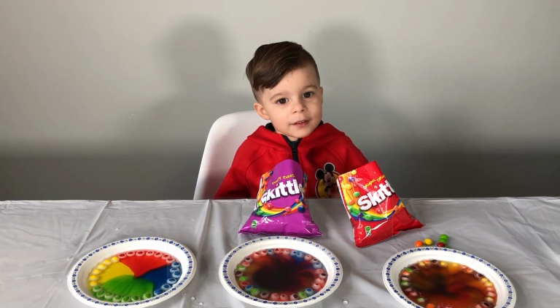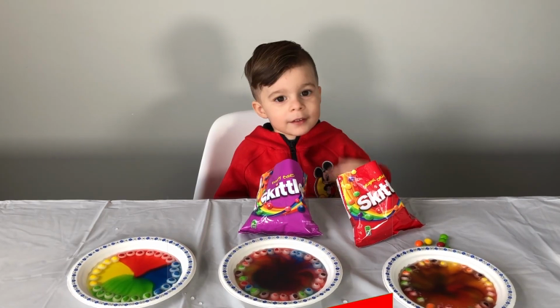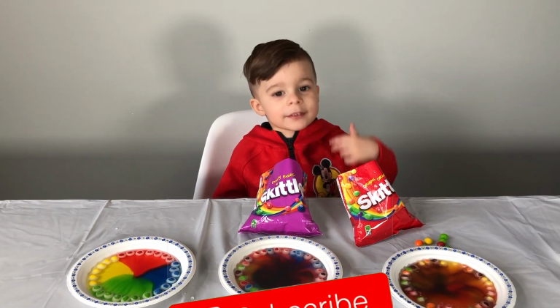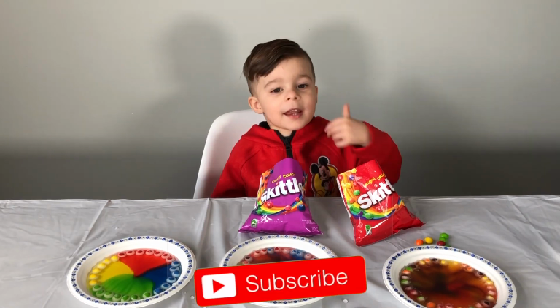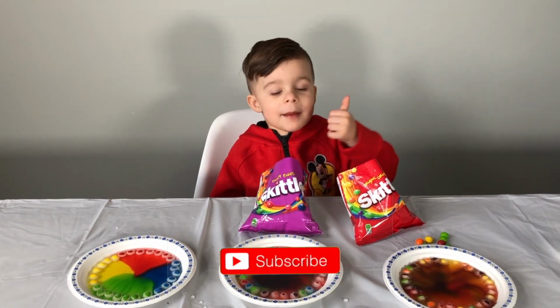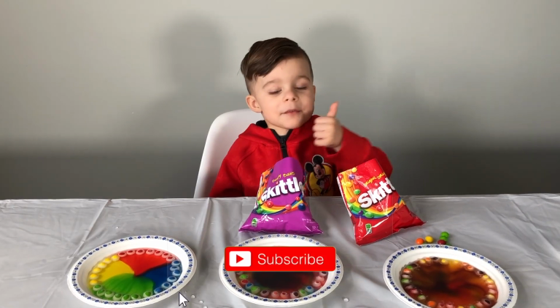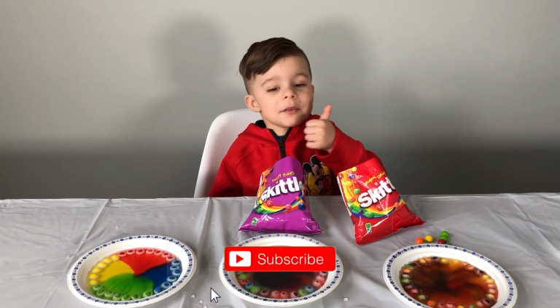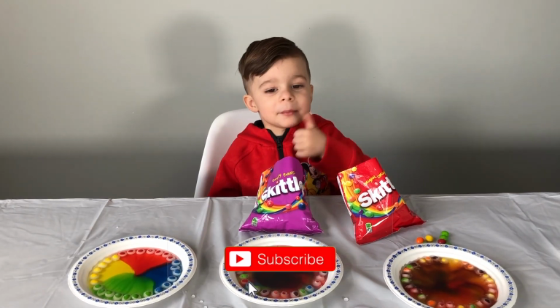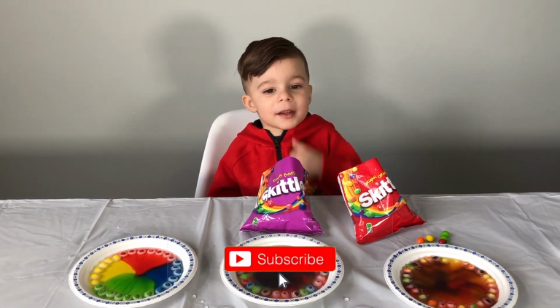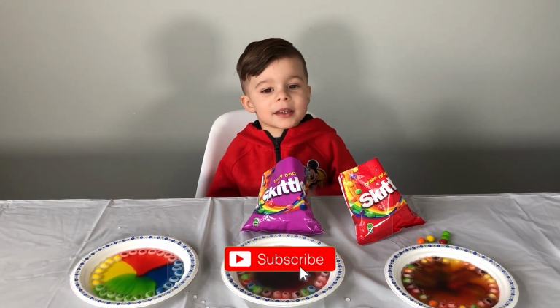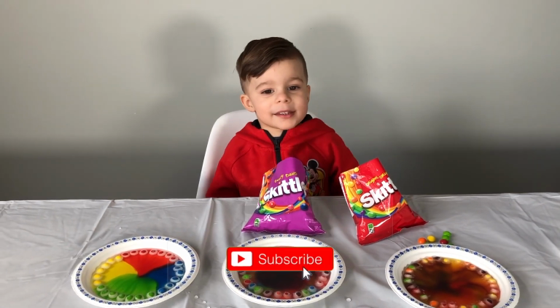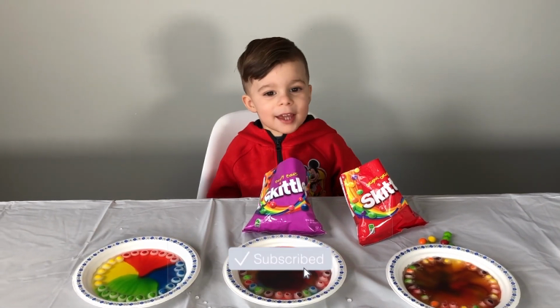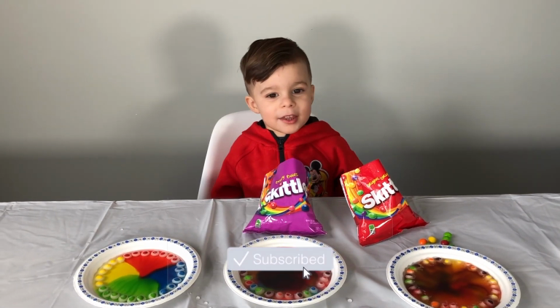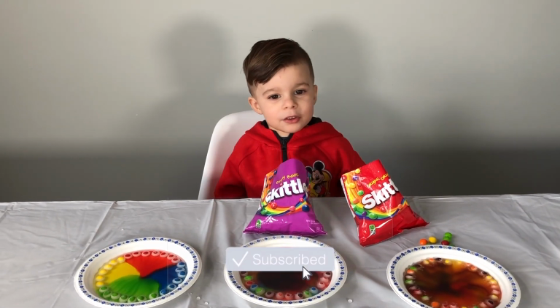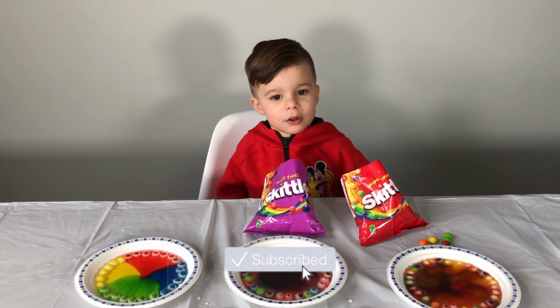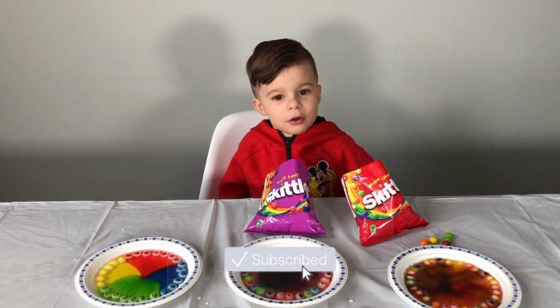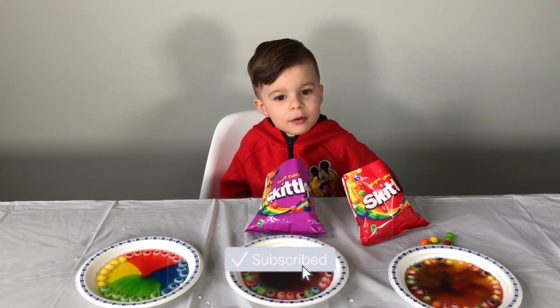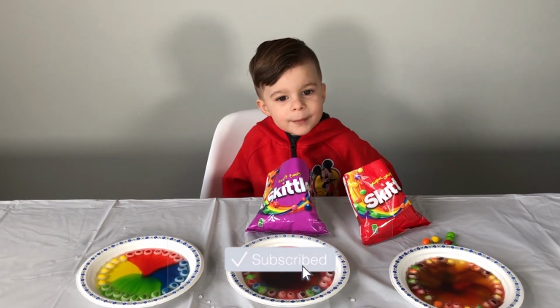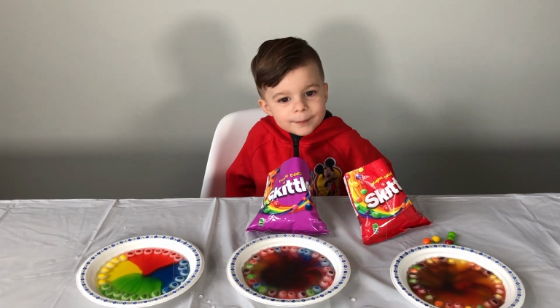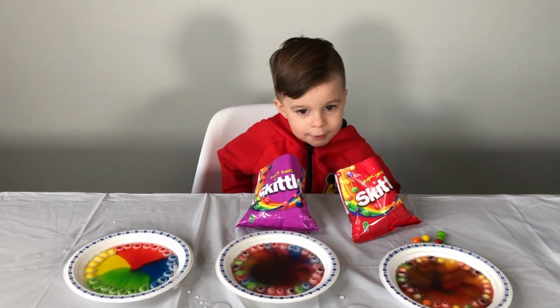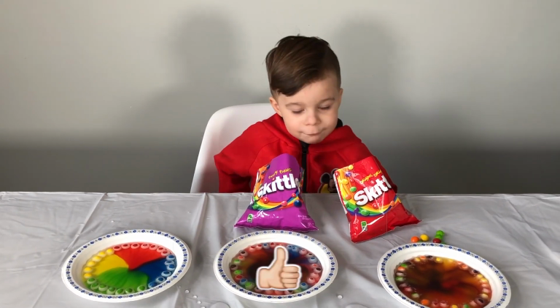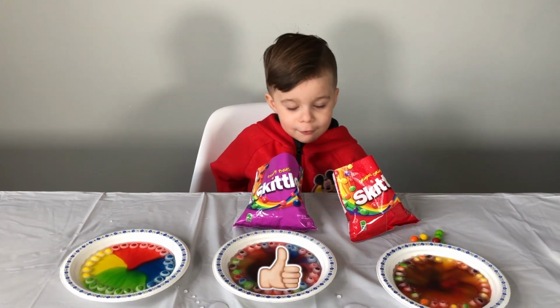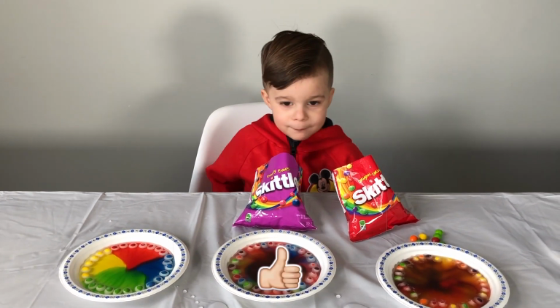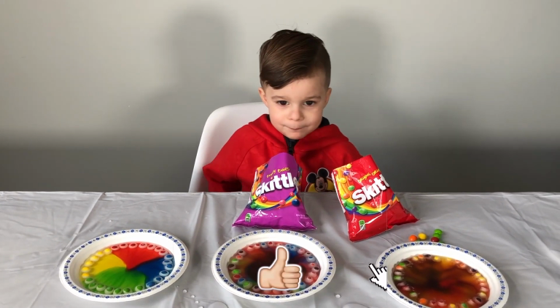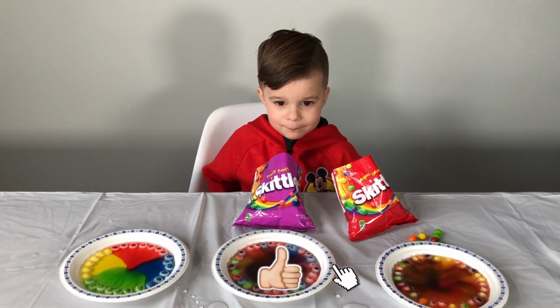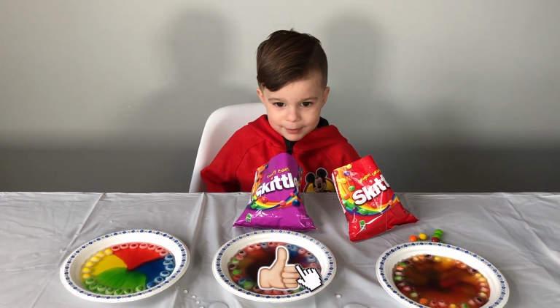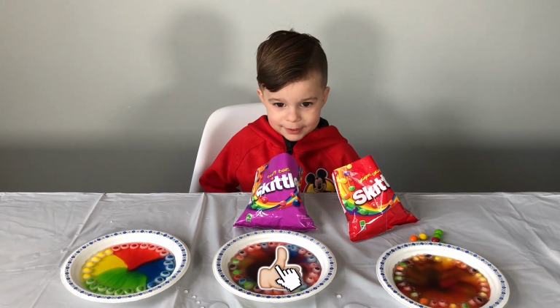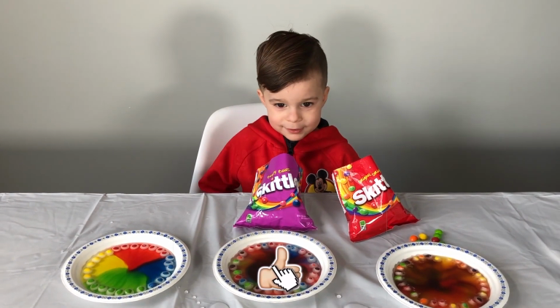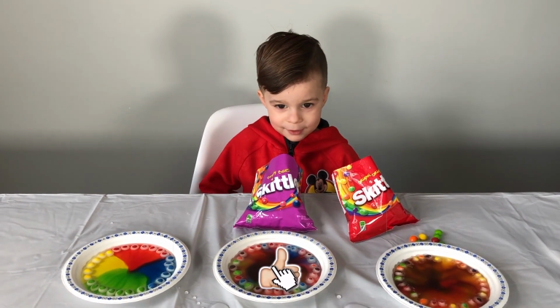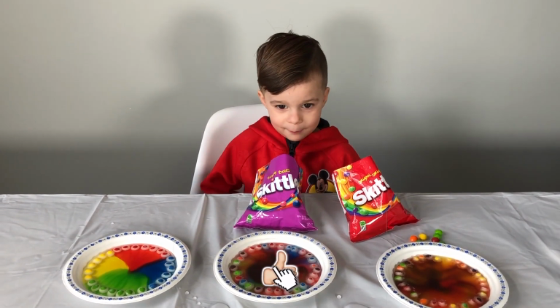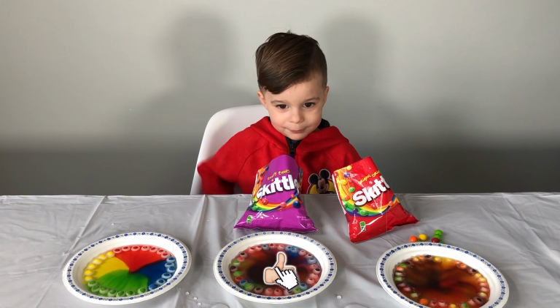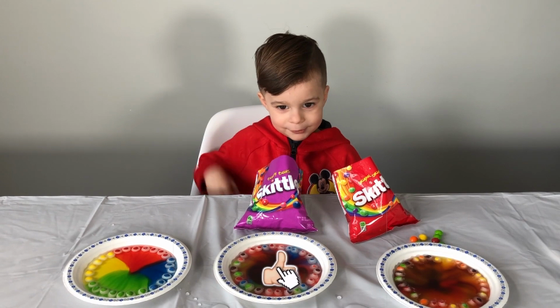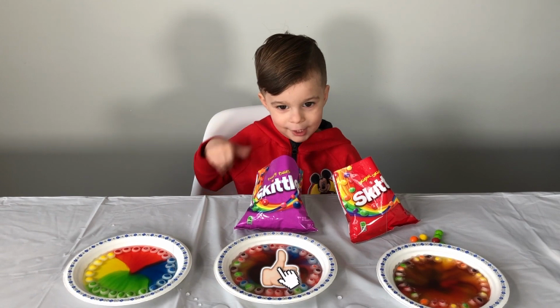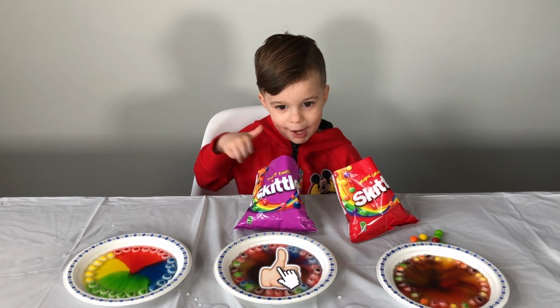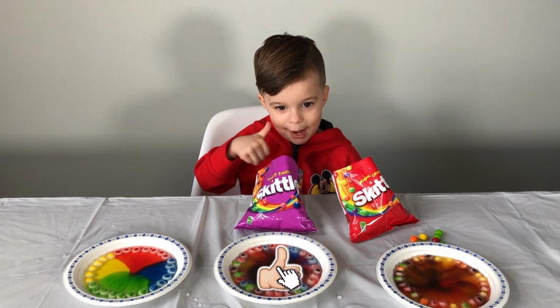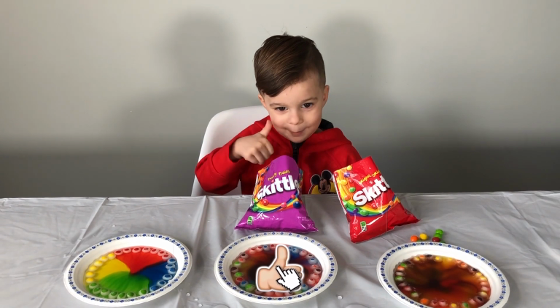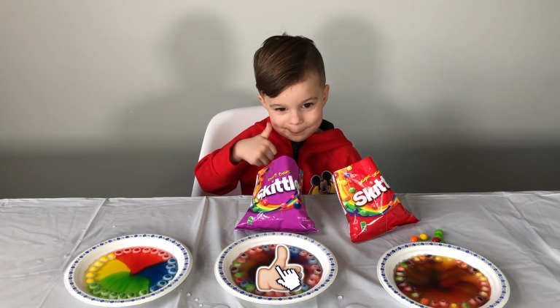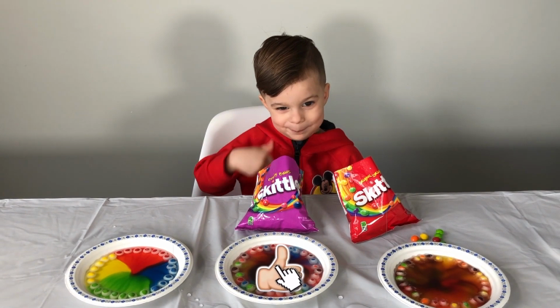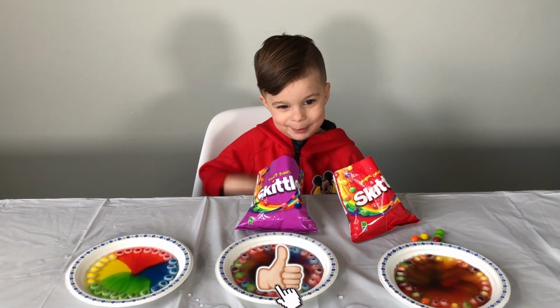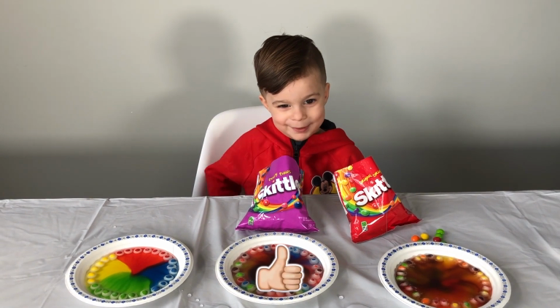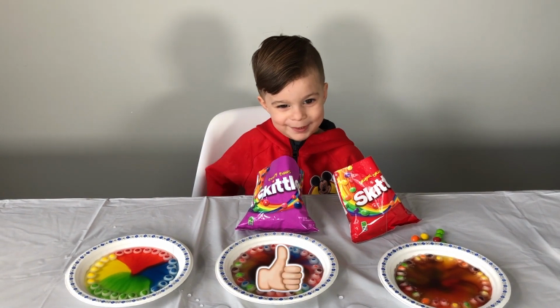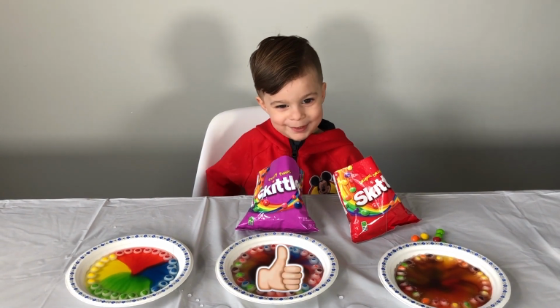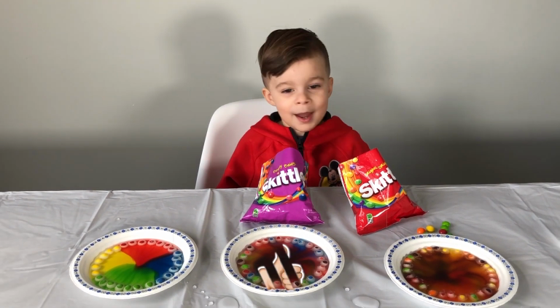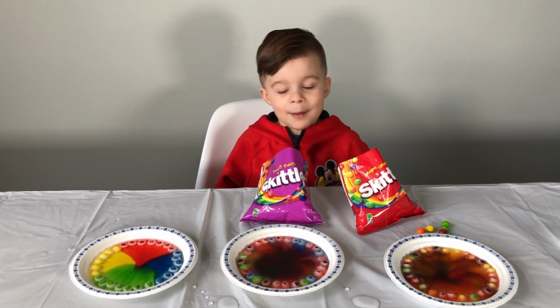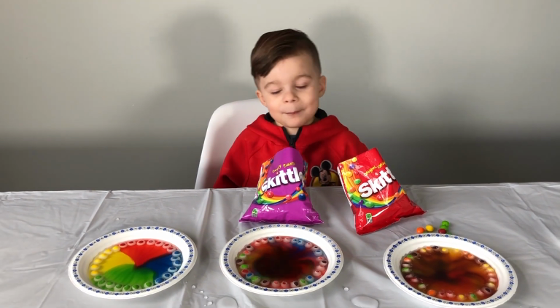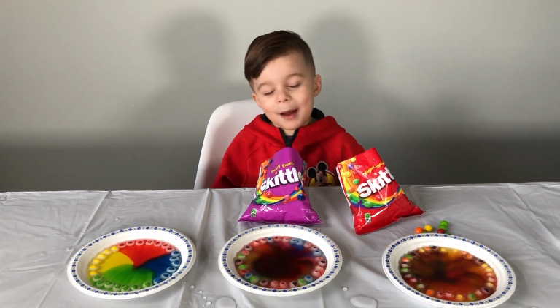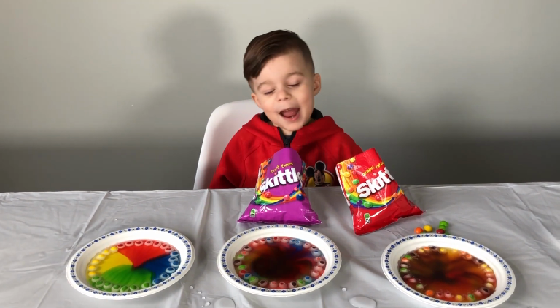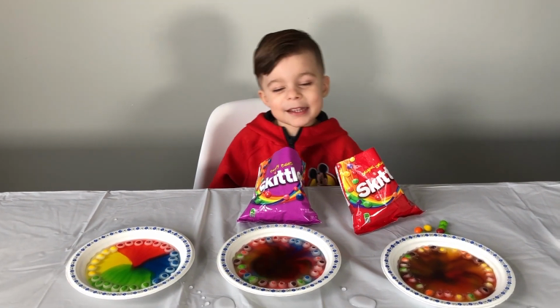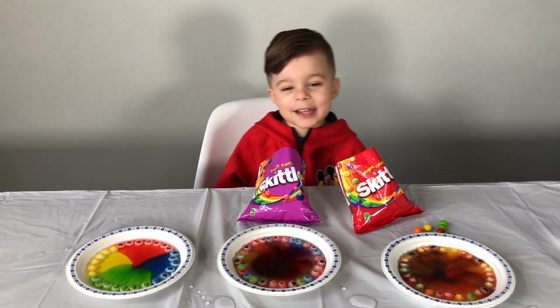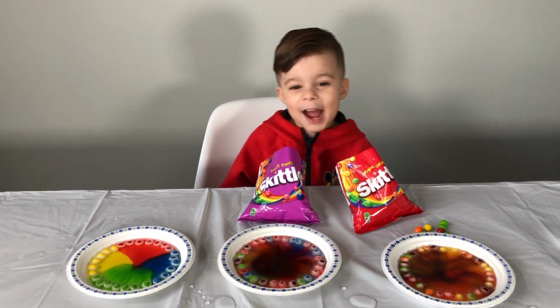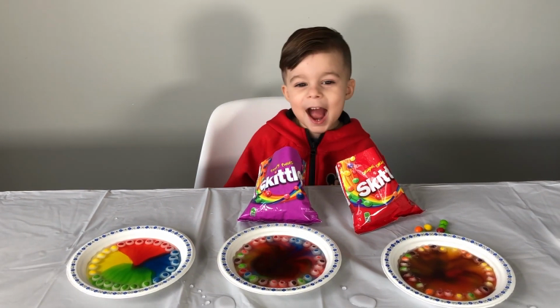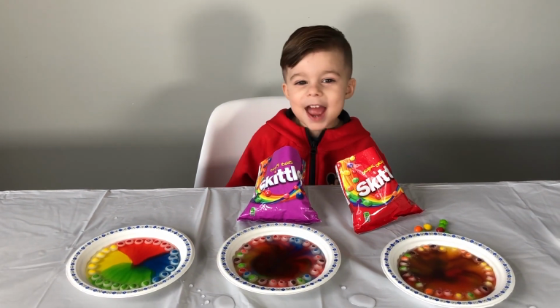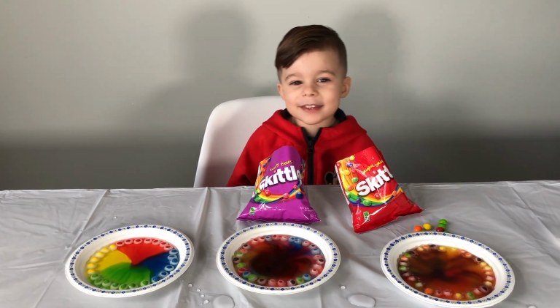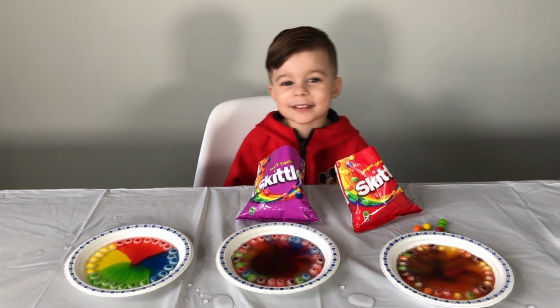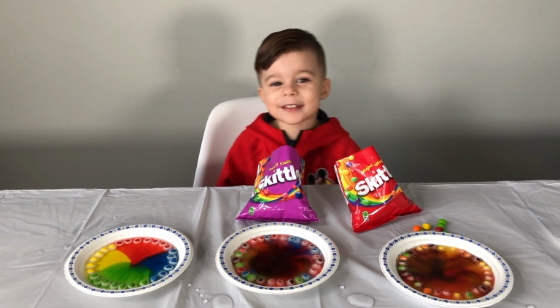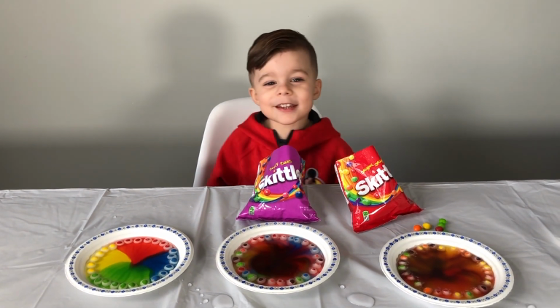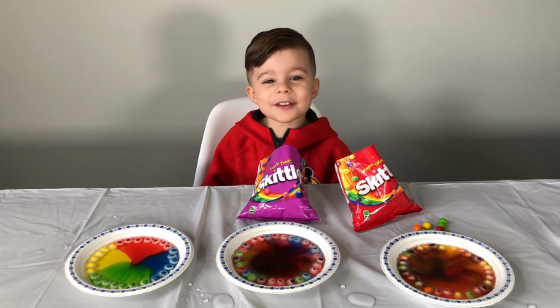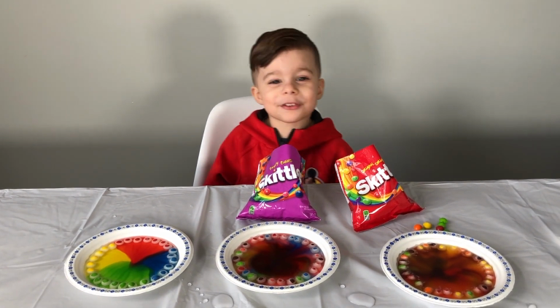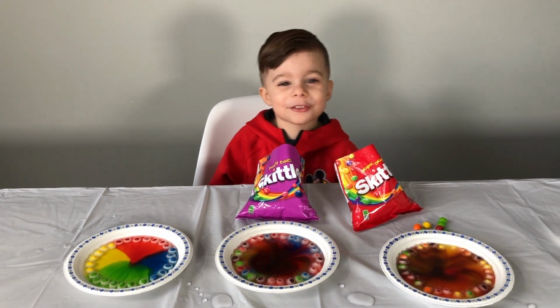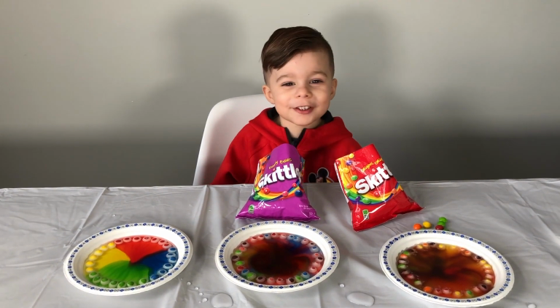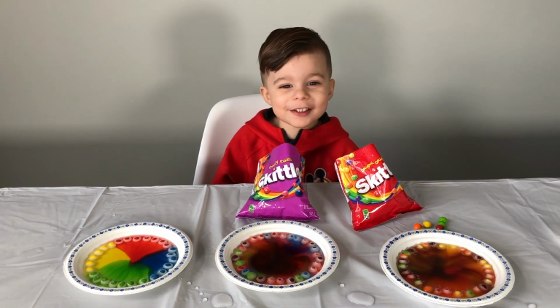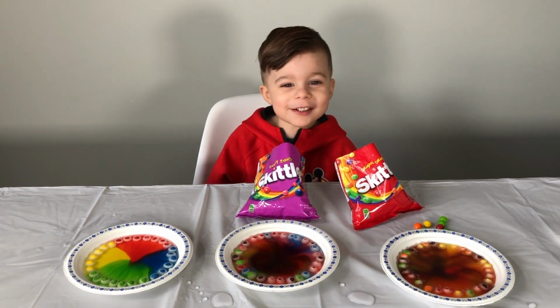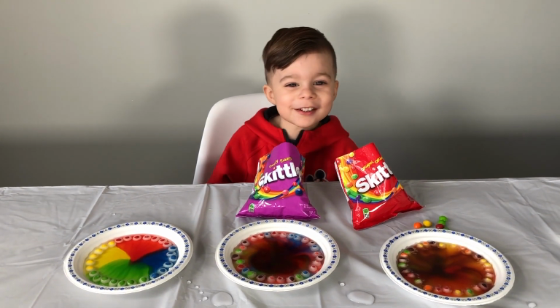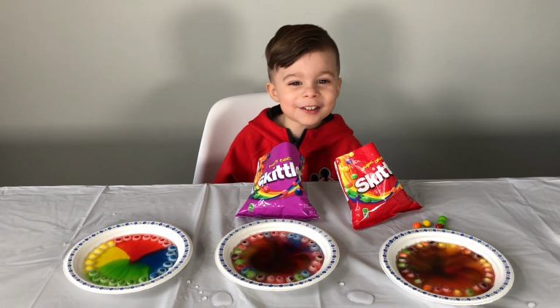Subscribe to my channel, give a big thumbs up. Bye guys, see you soon!